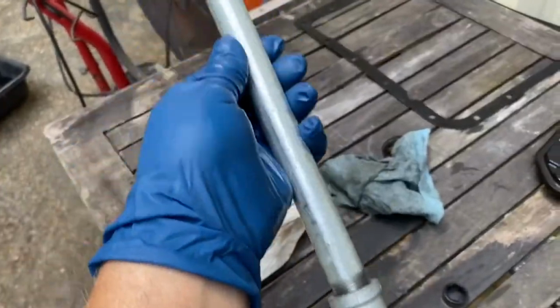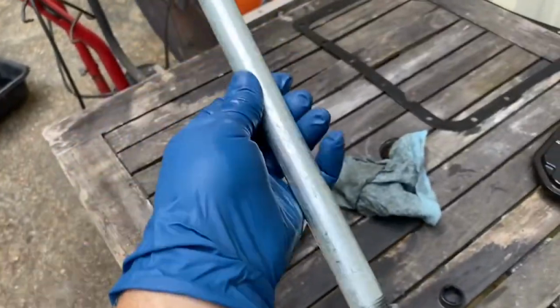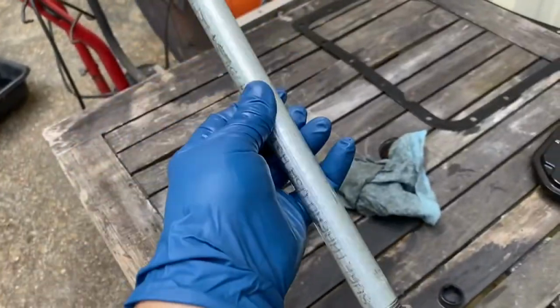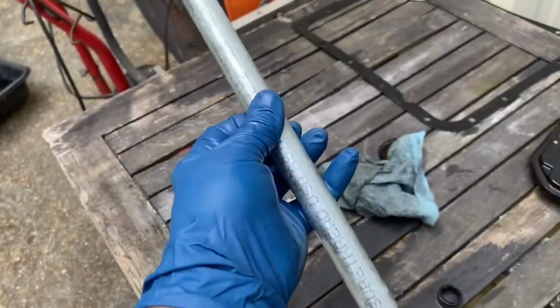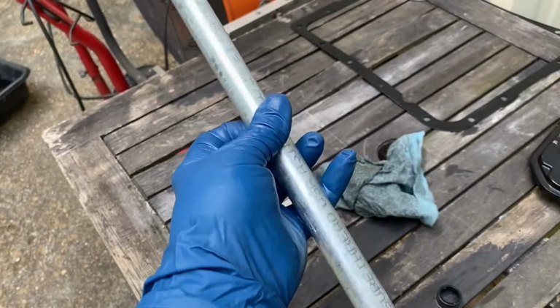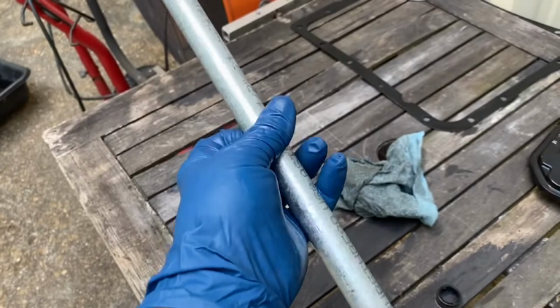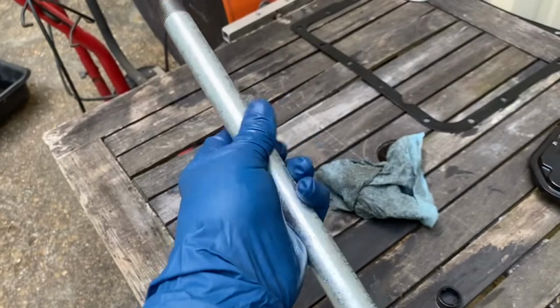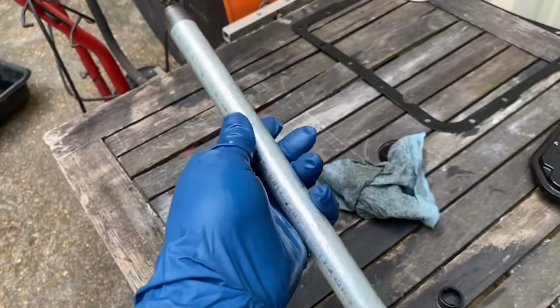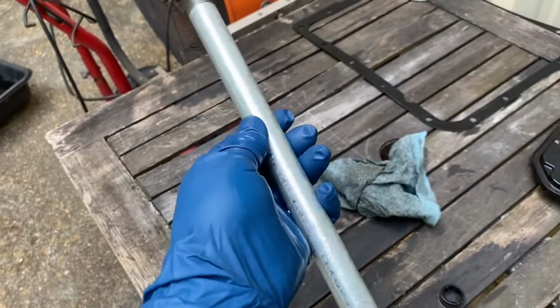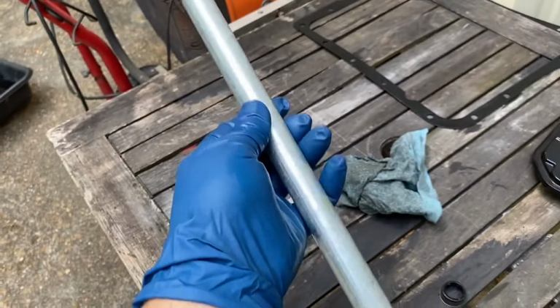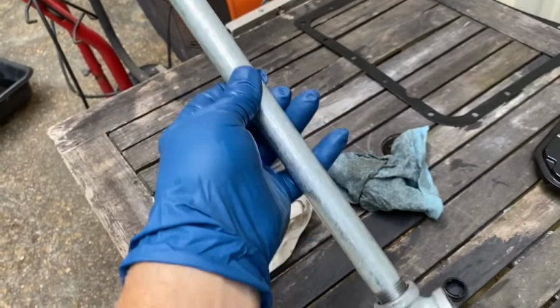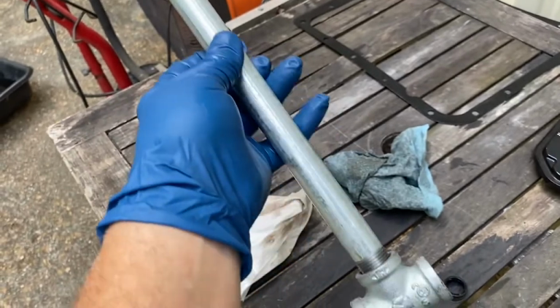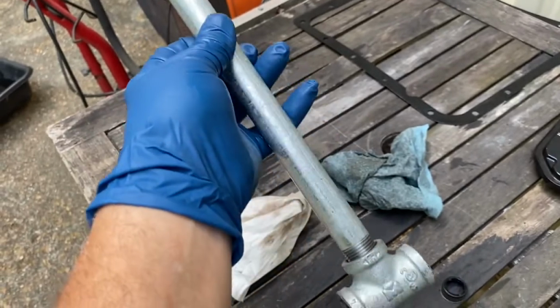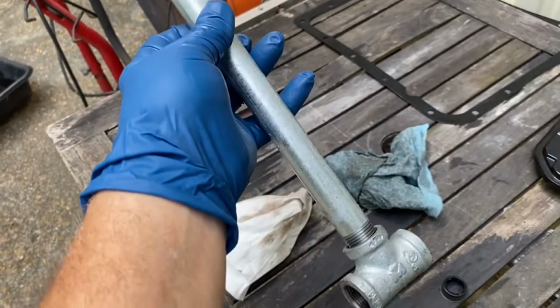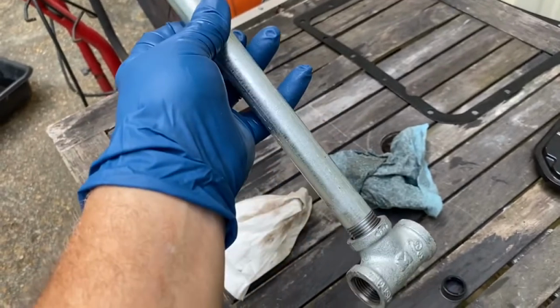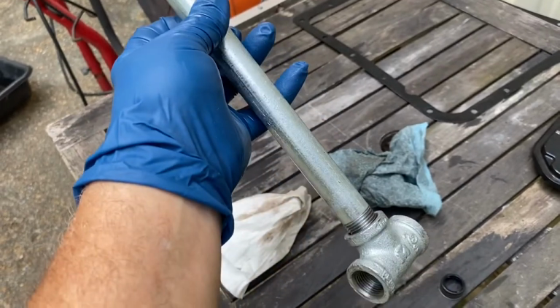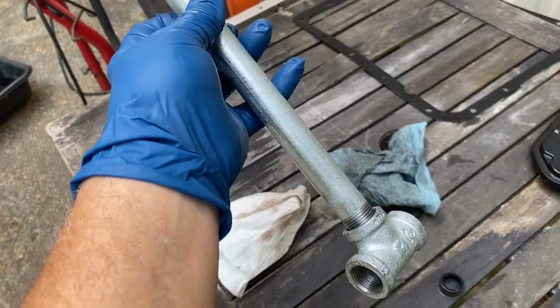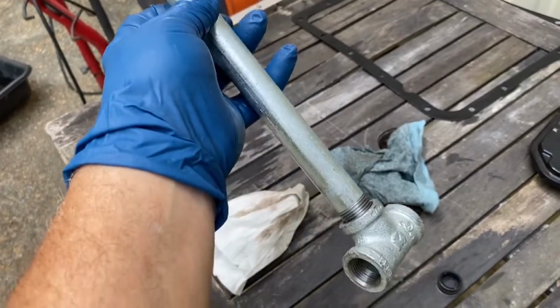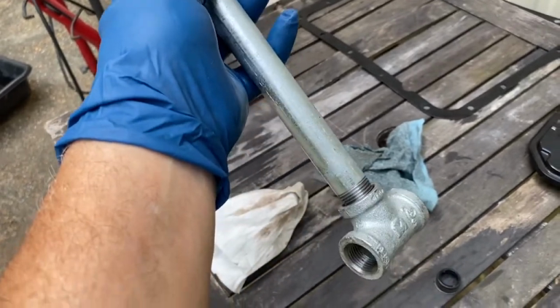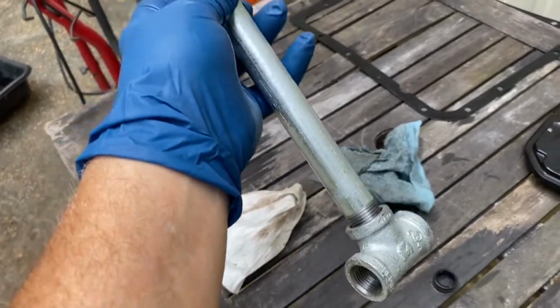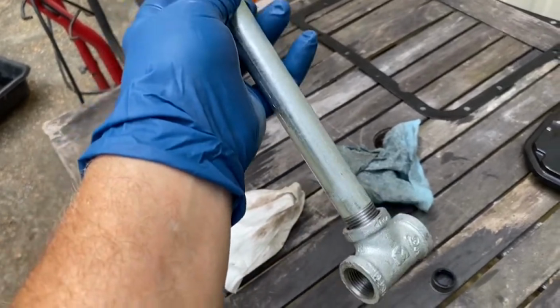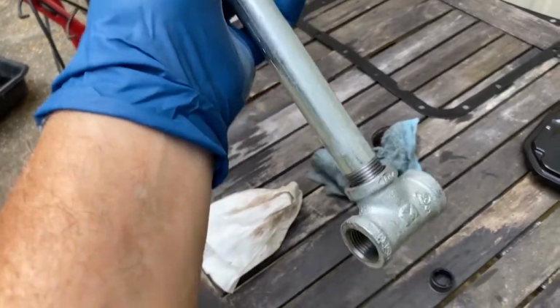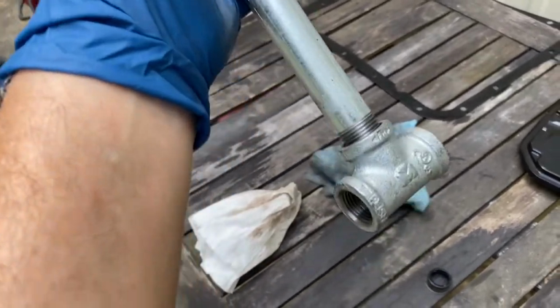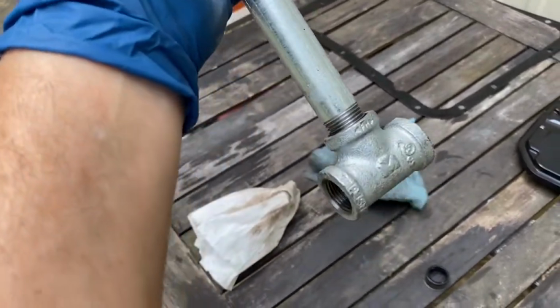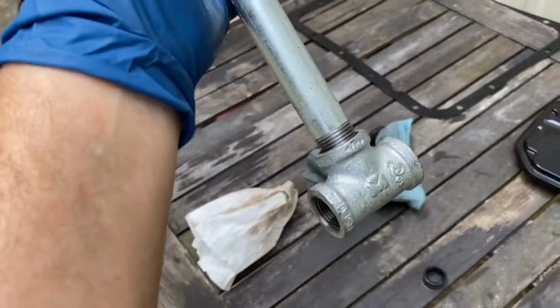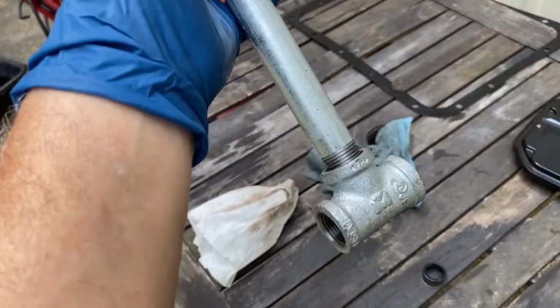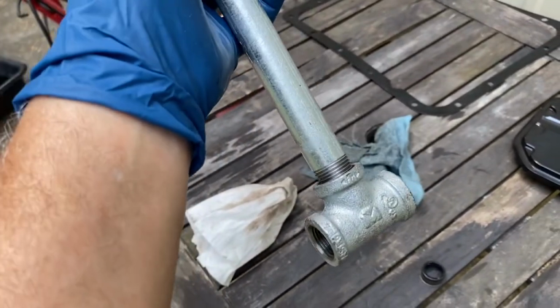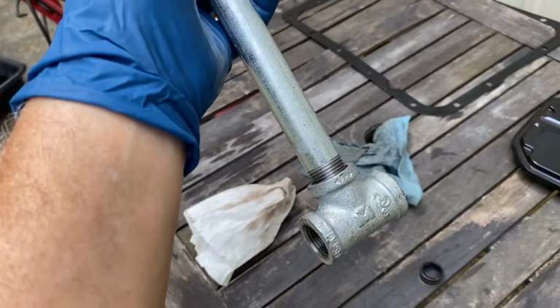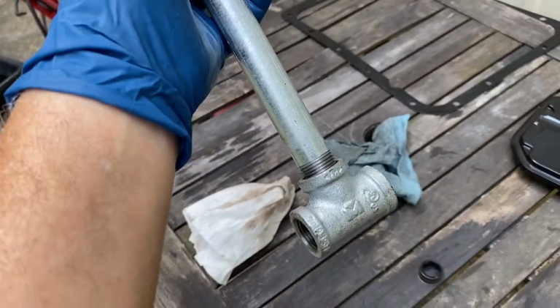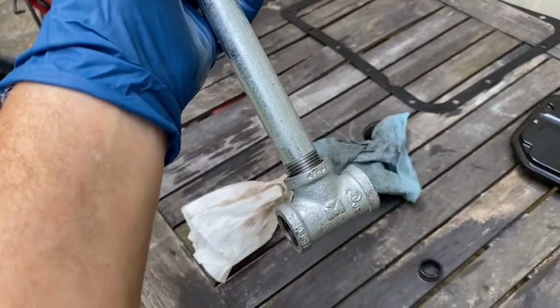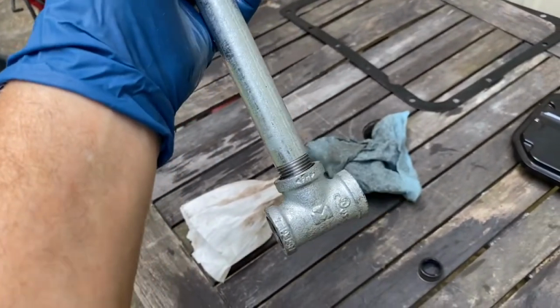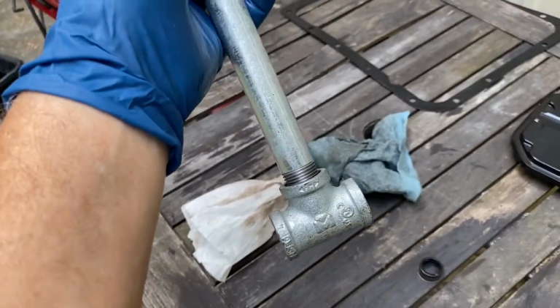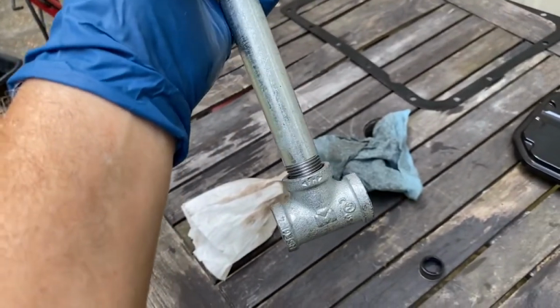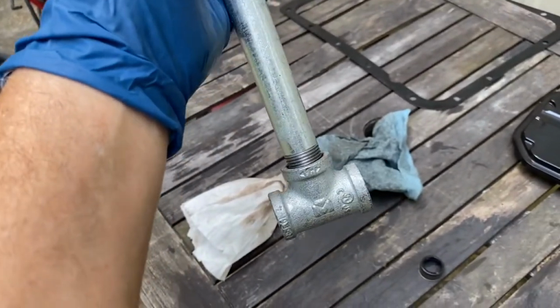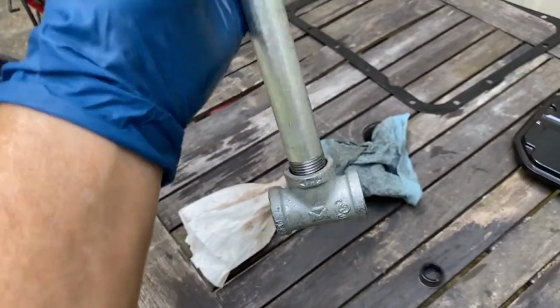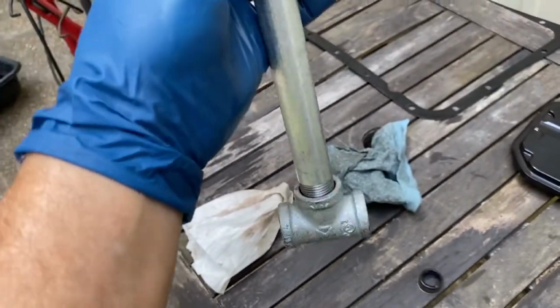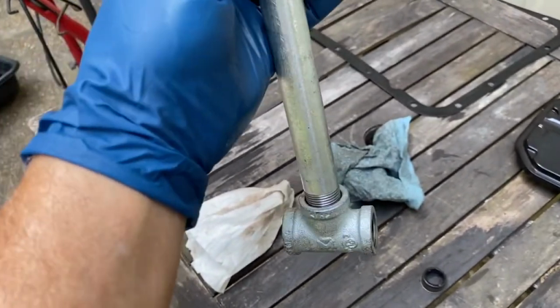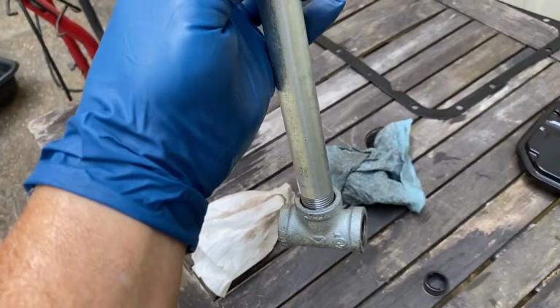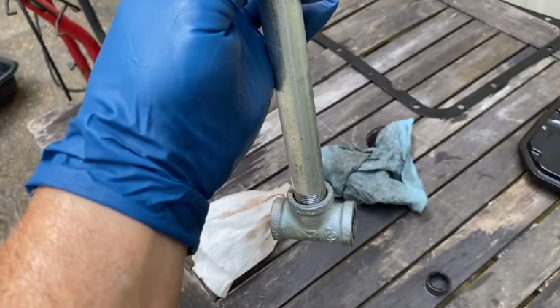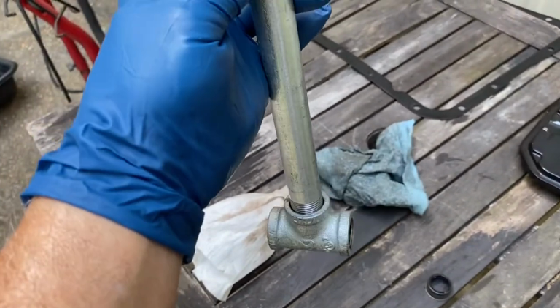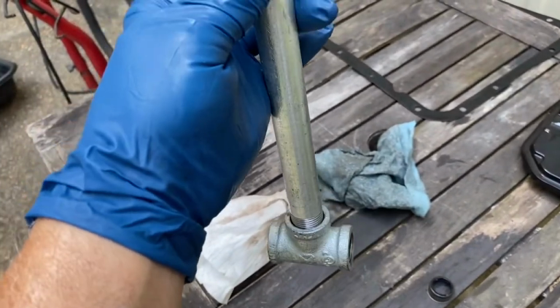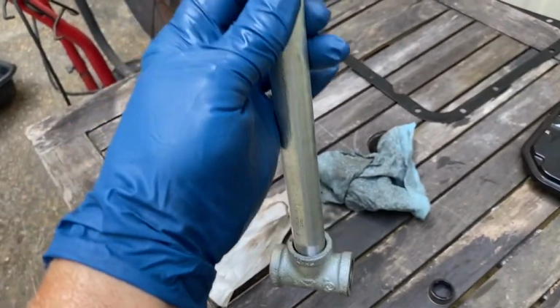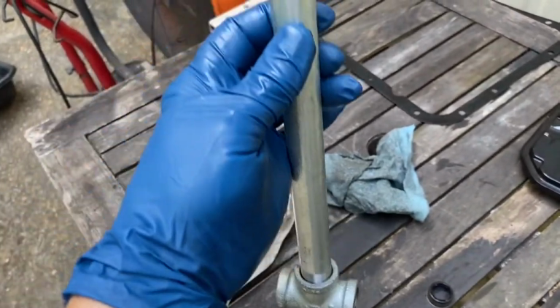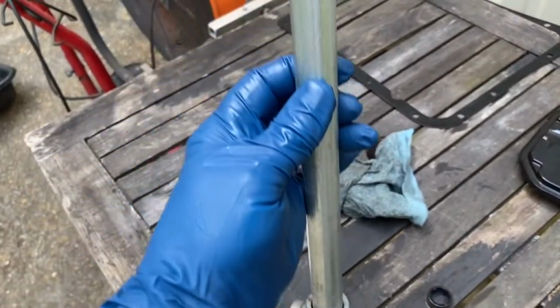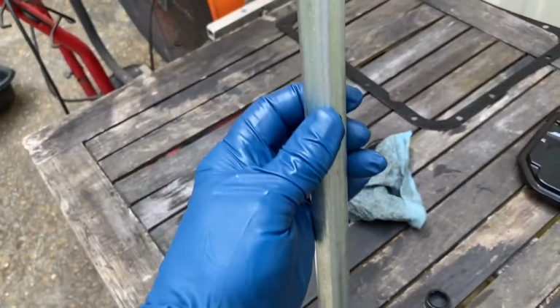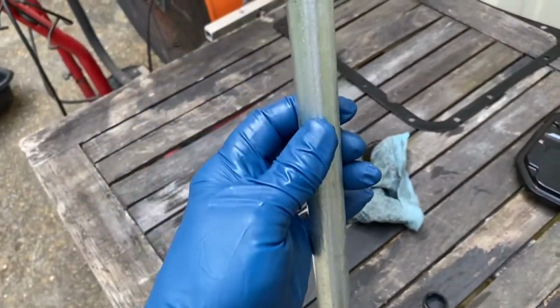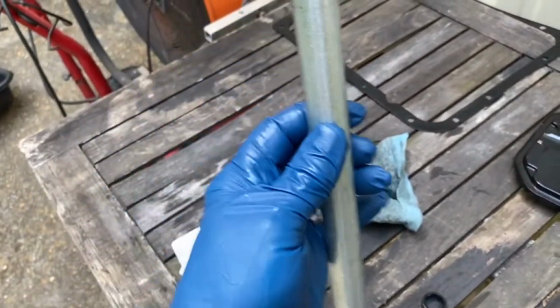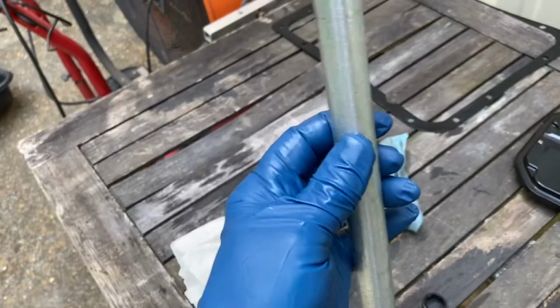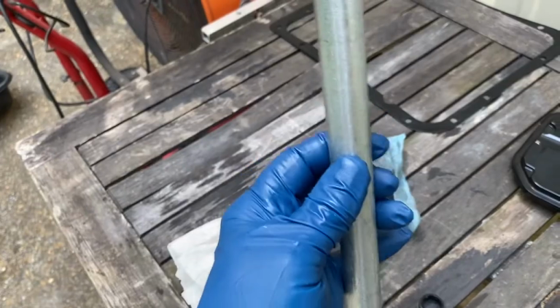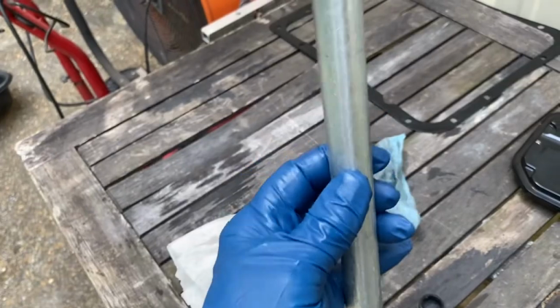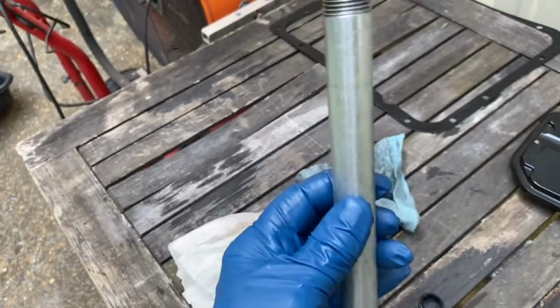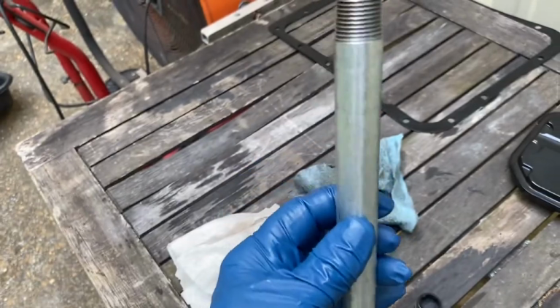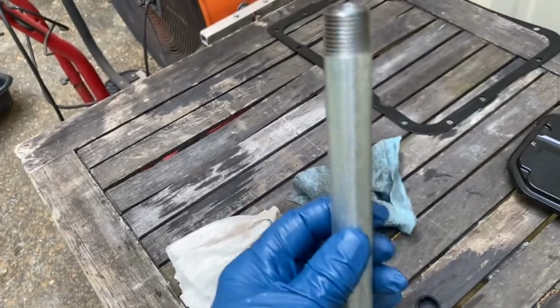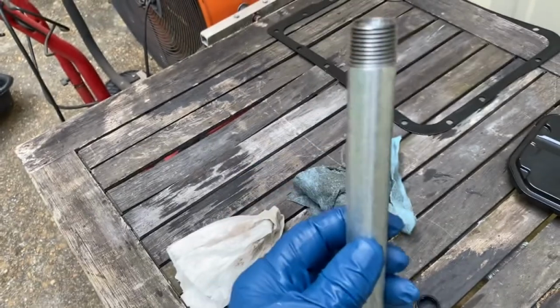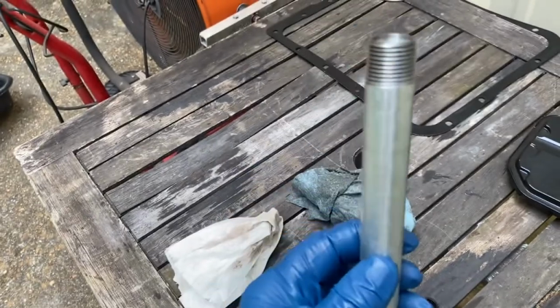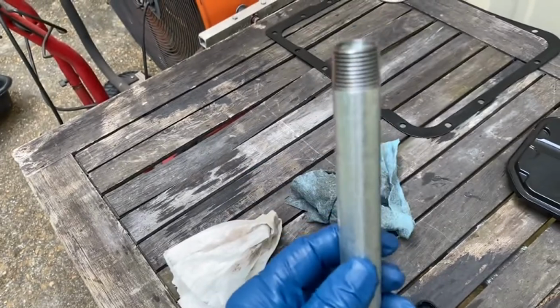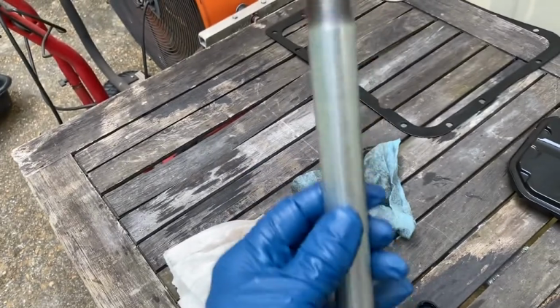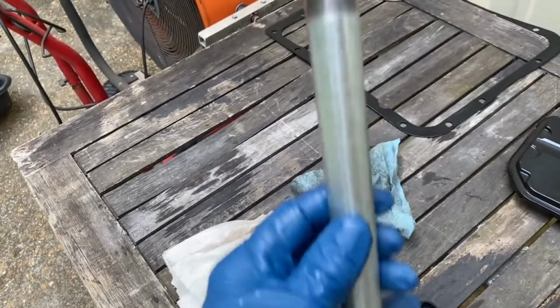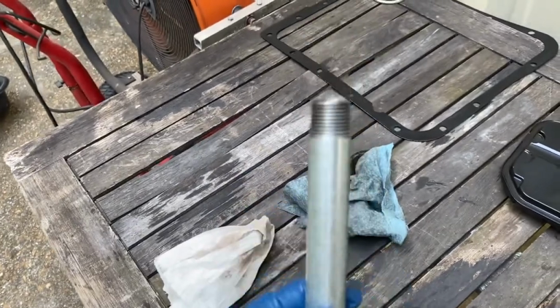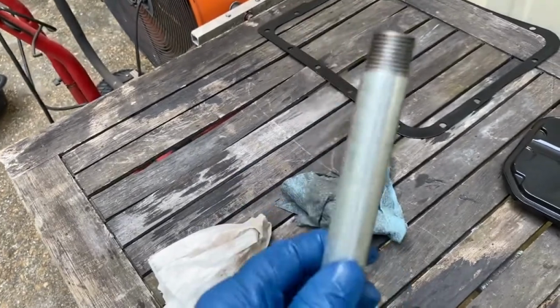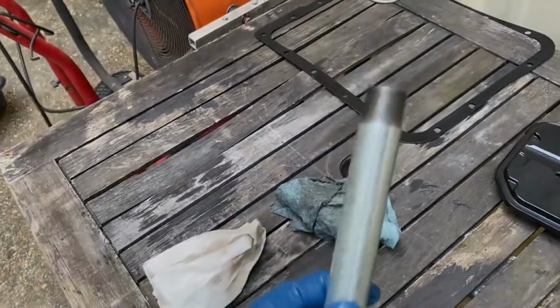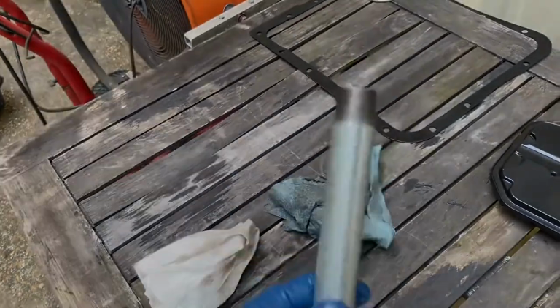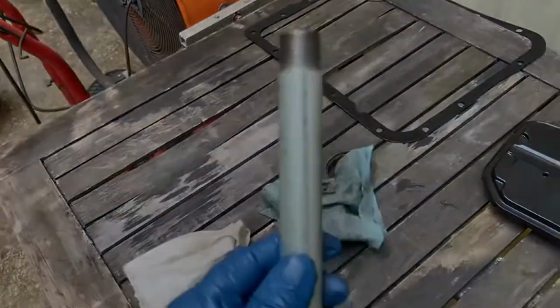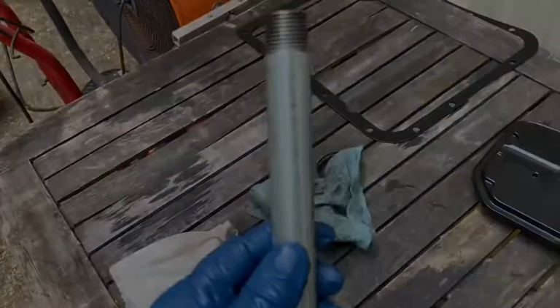Once it's tightly screwed up in there, you just tap on this part right here with a hammer — tap down, kind of wiggle and stuff — and it pulls right out.